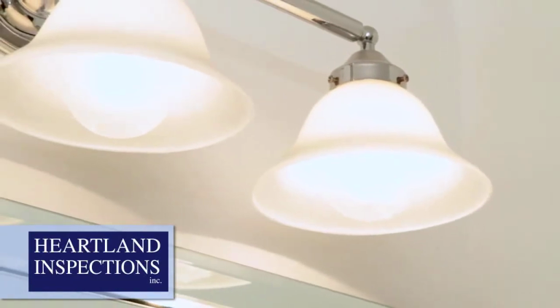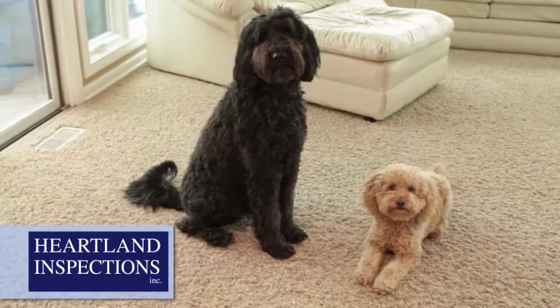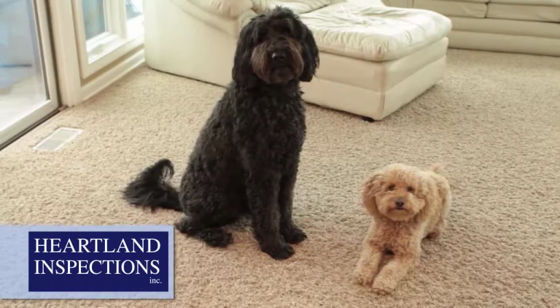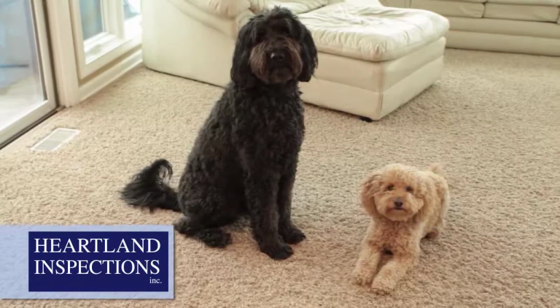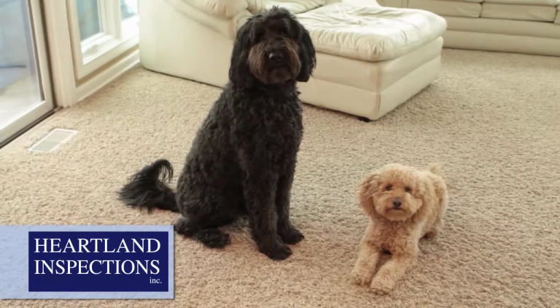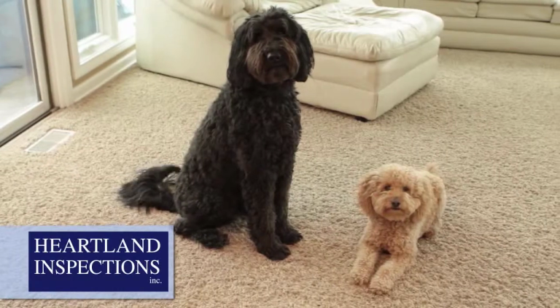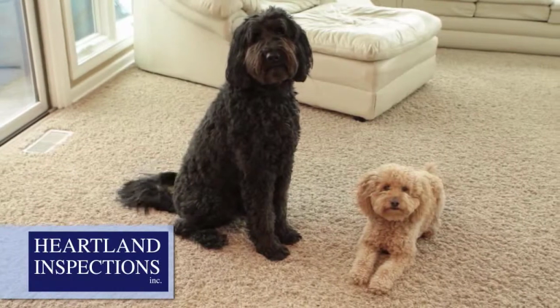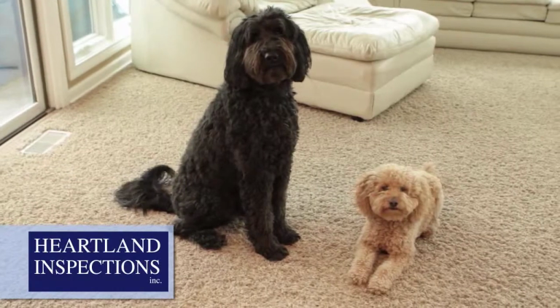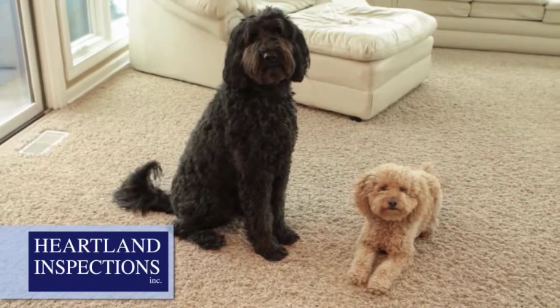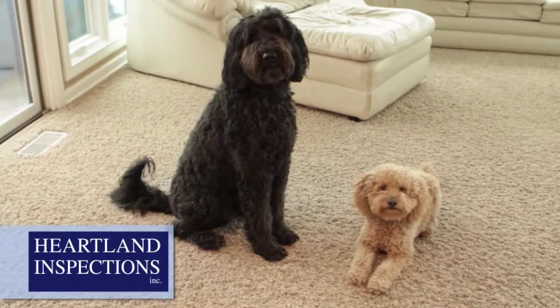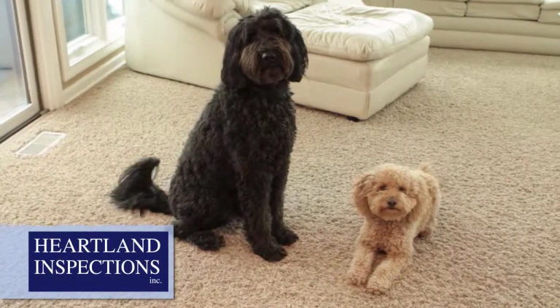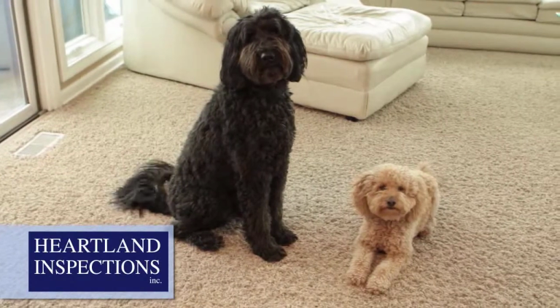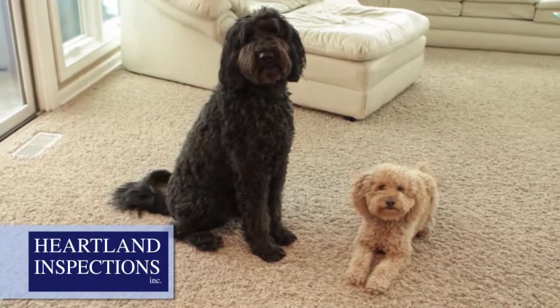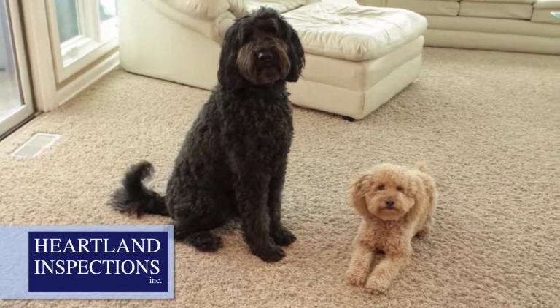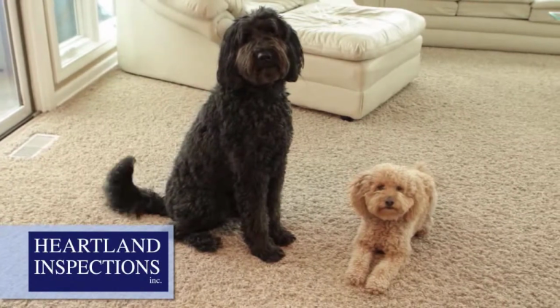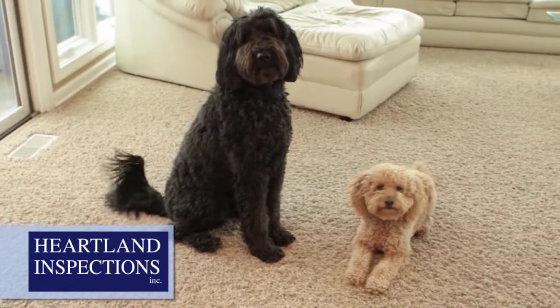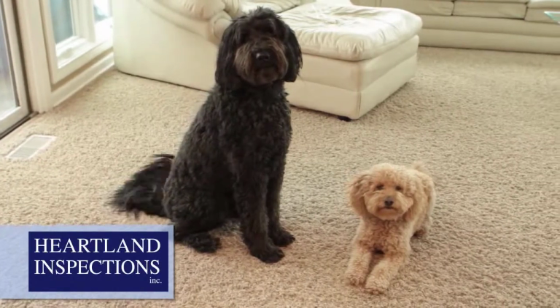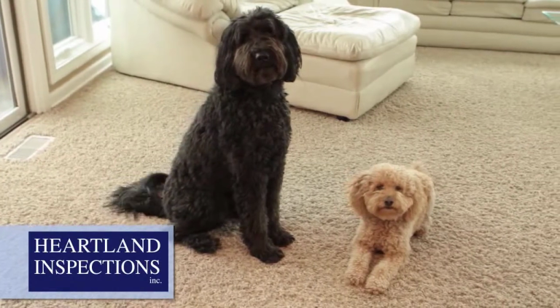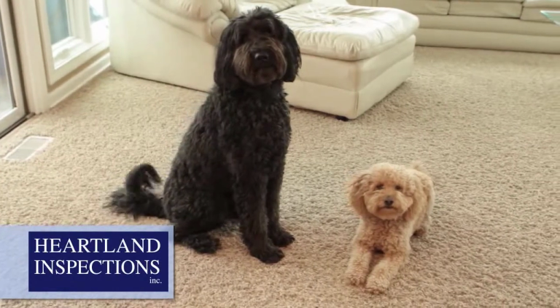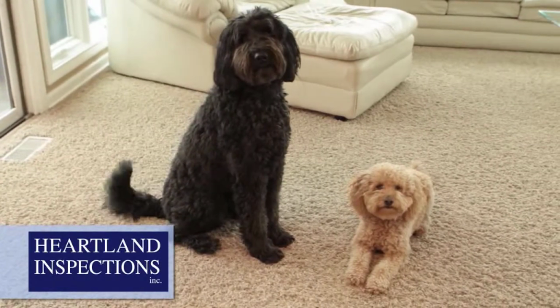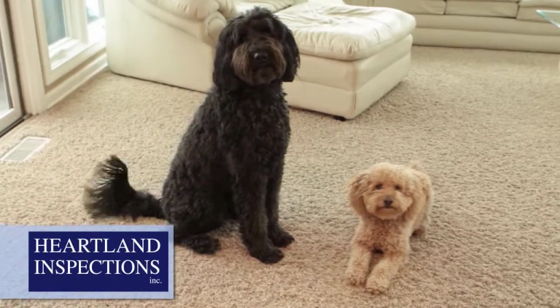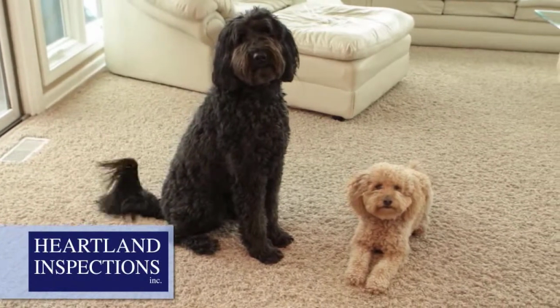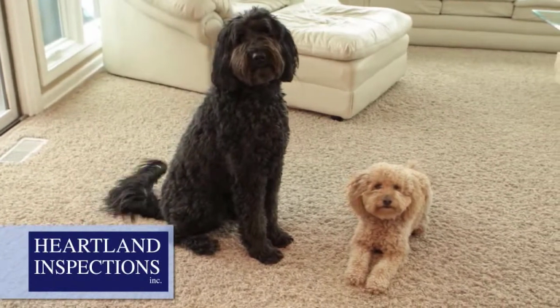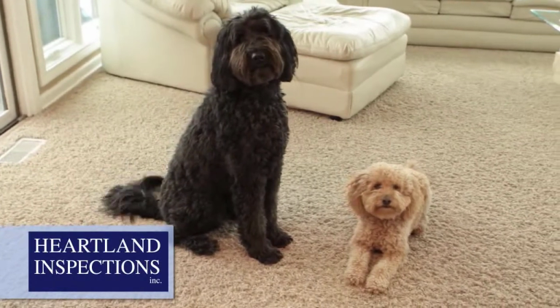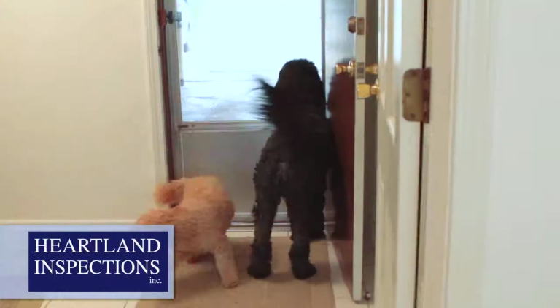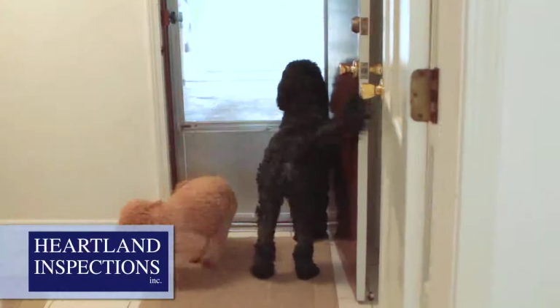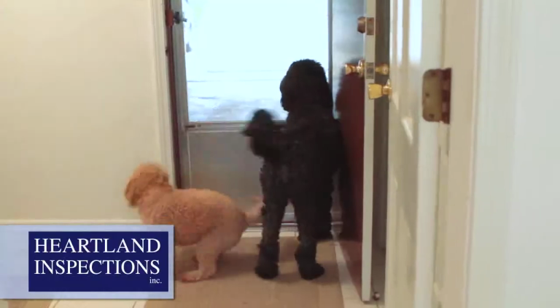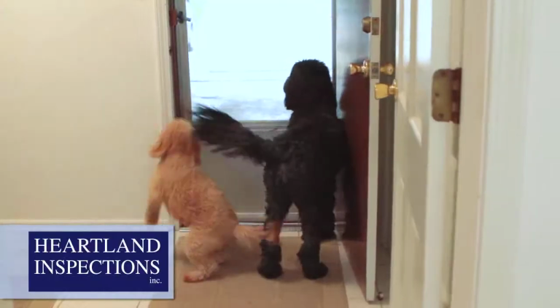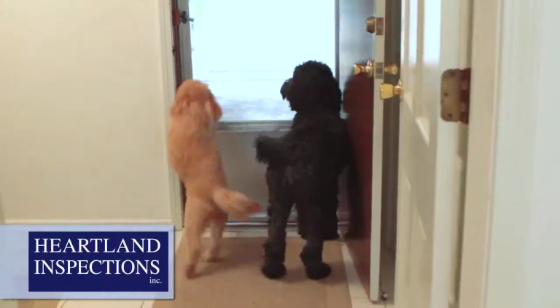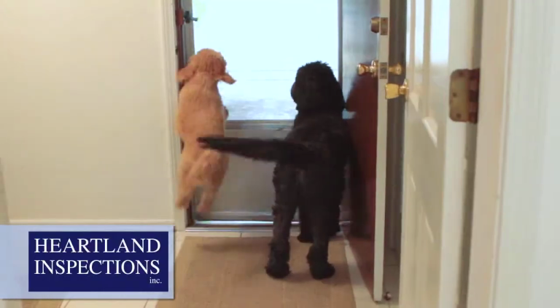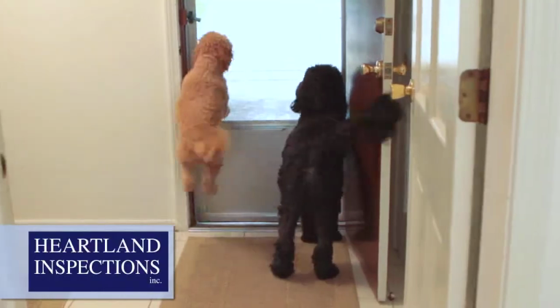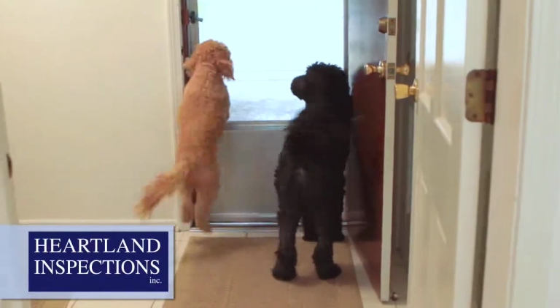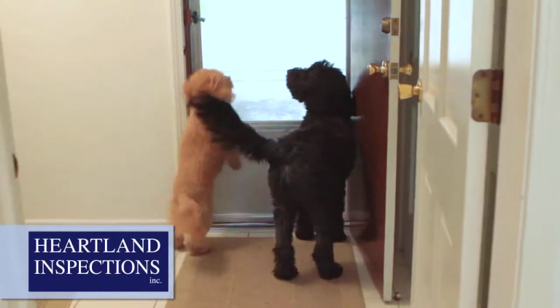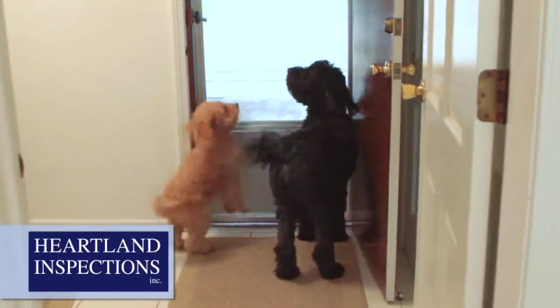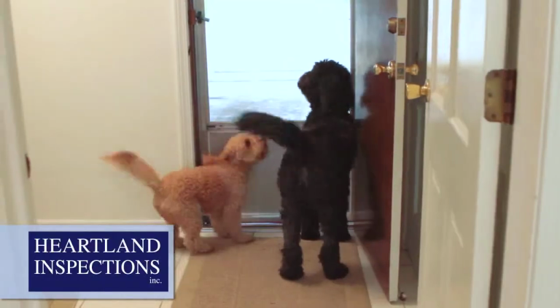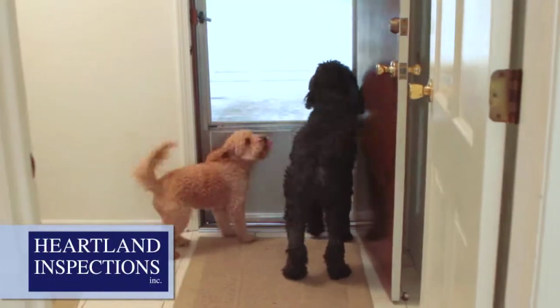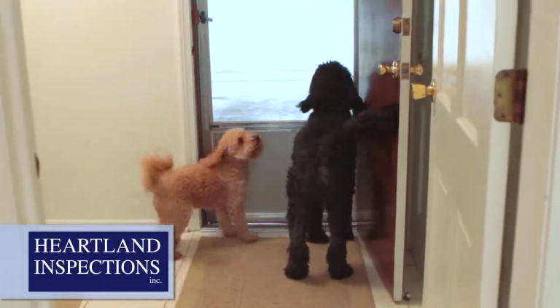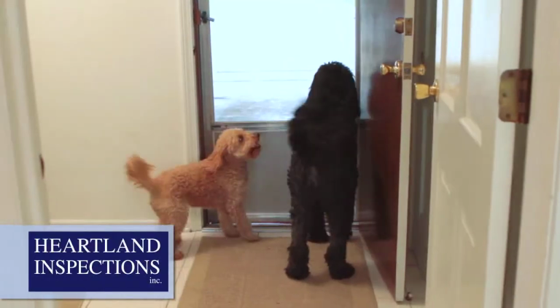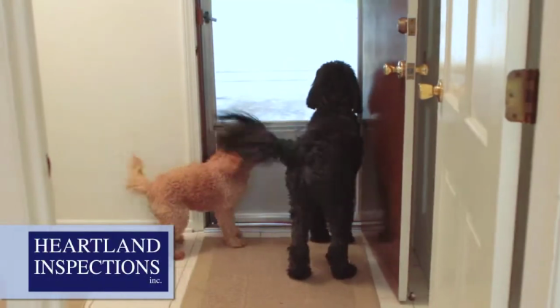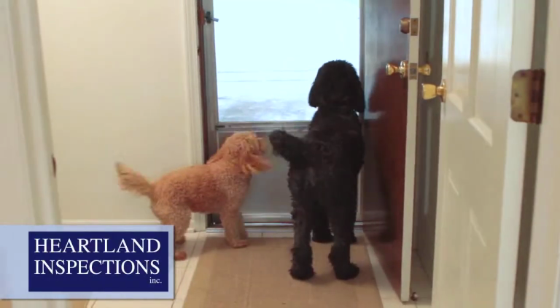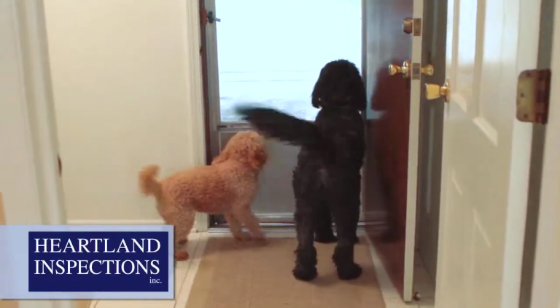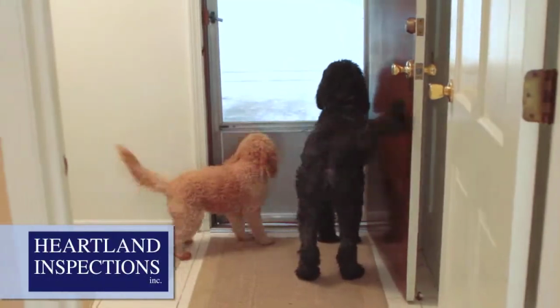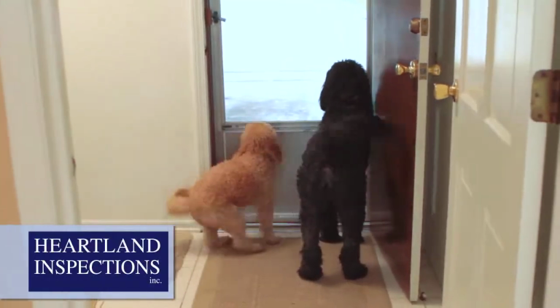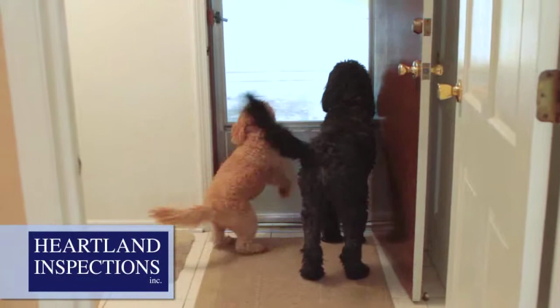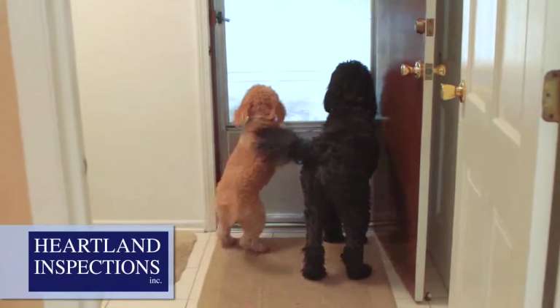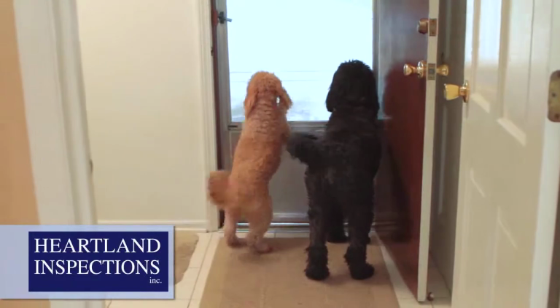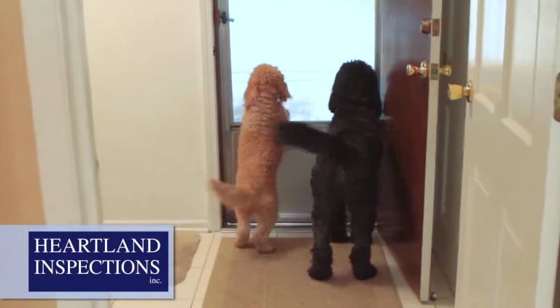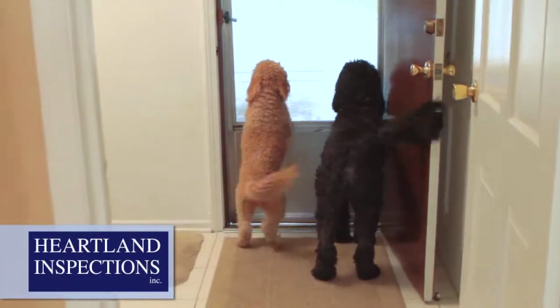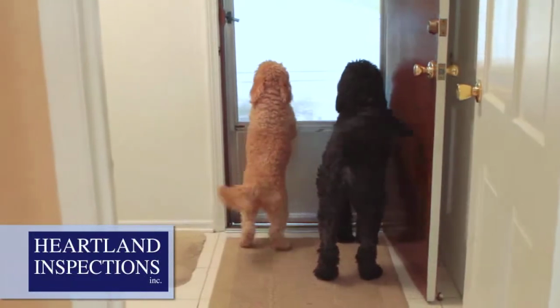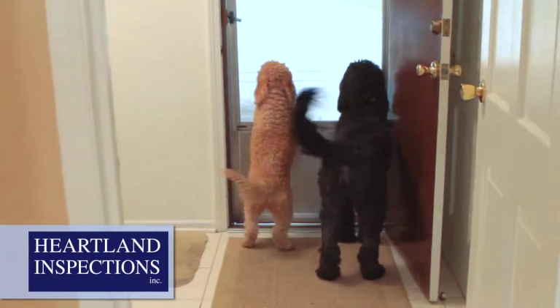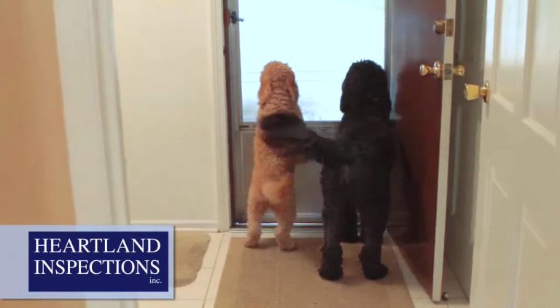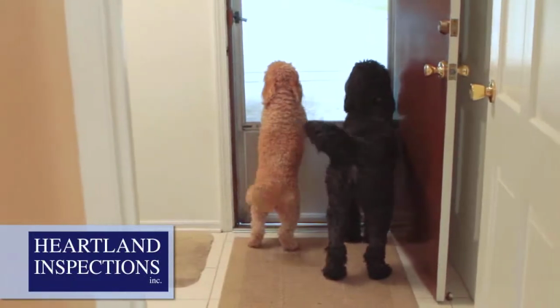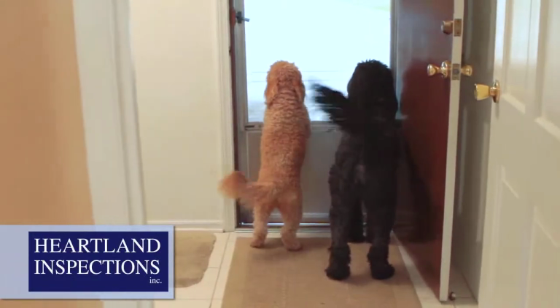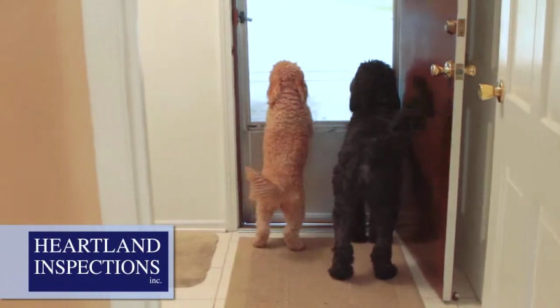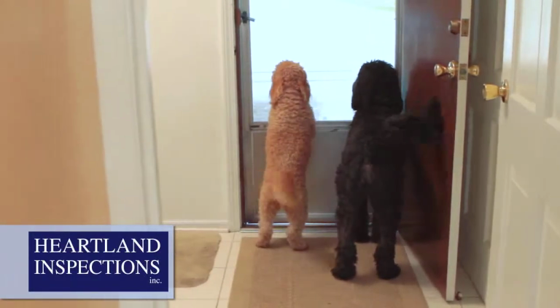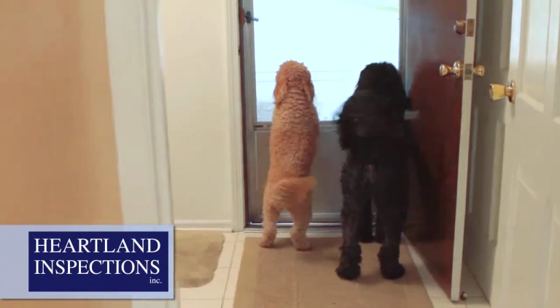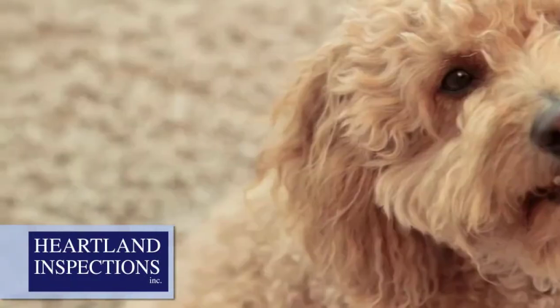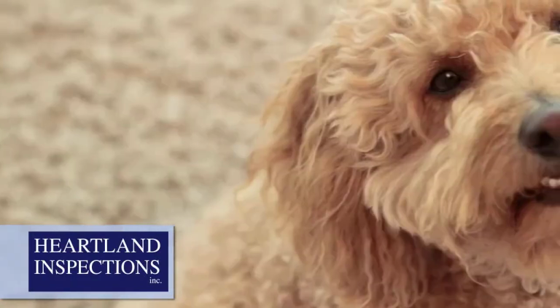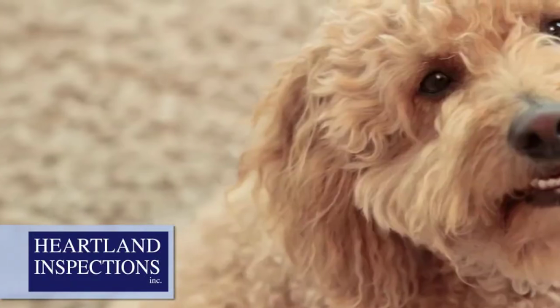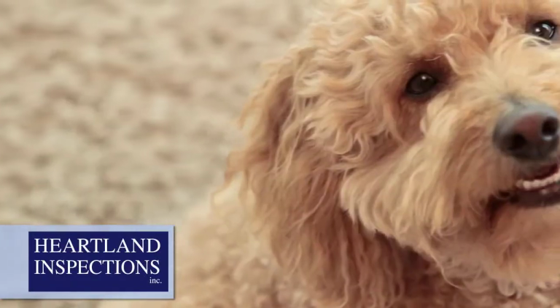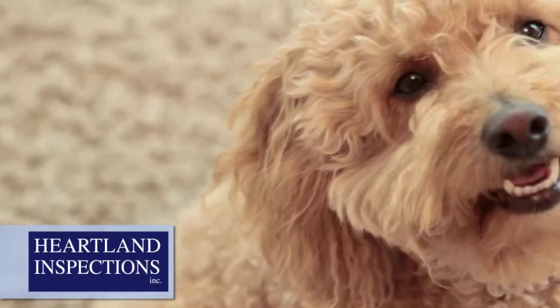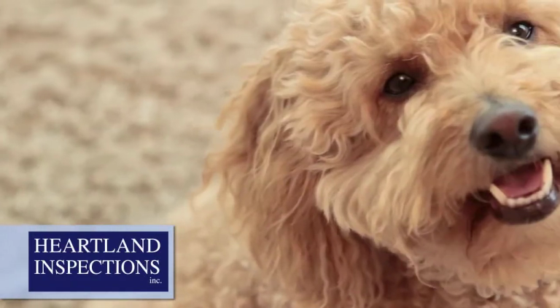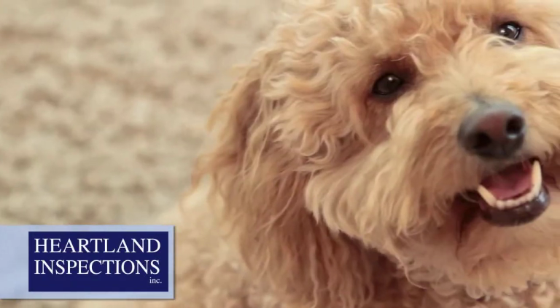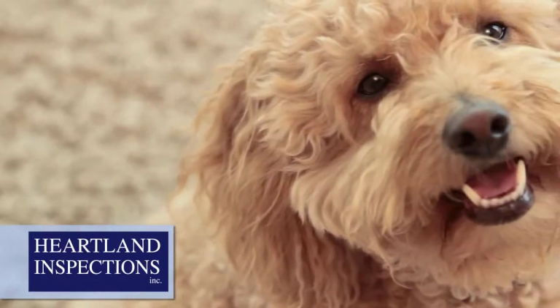We're pet lovers too, but we don't know your dog or cat, and they don't know us. Please confine or remove them during the inspection.